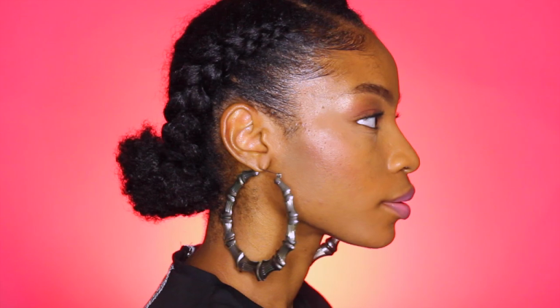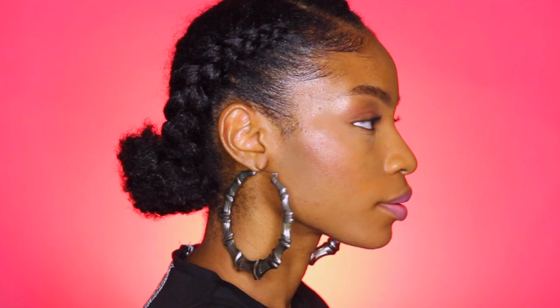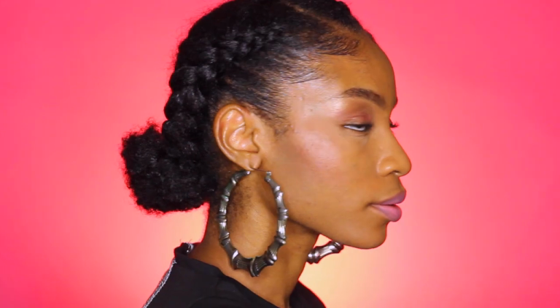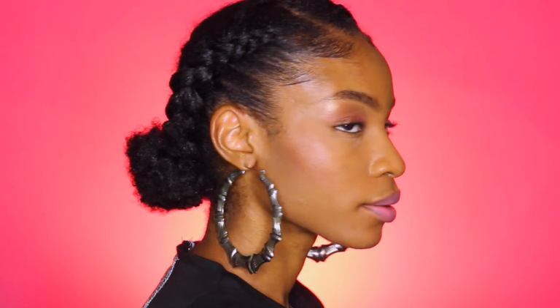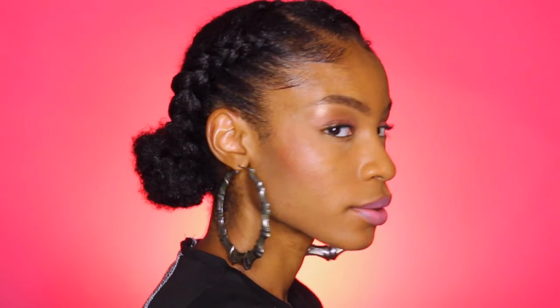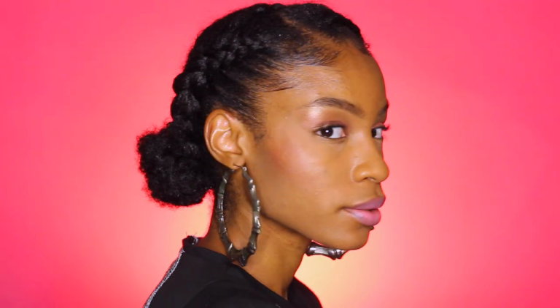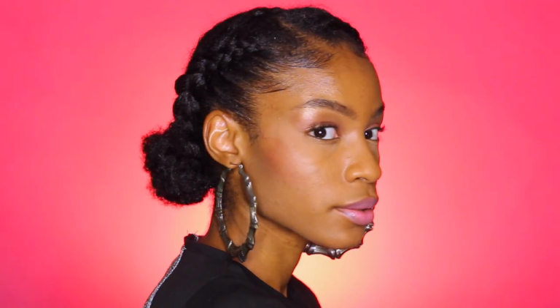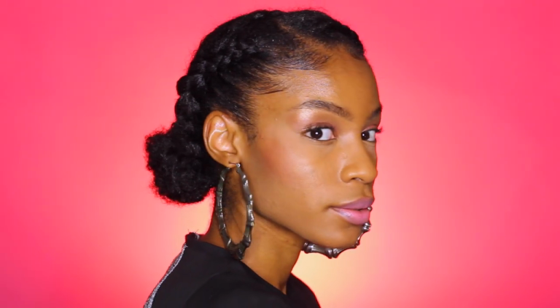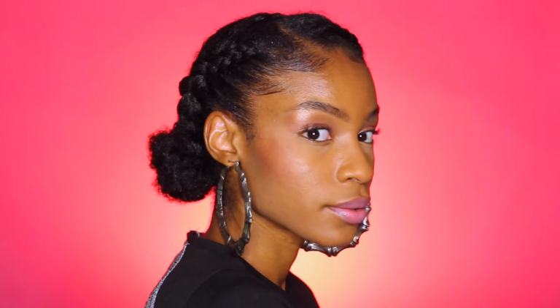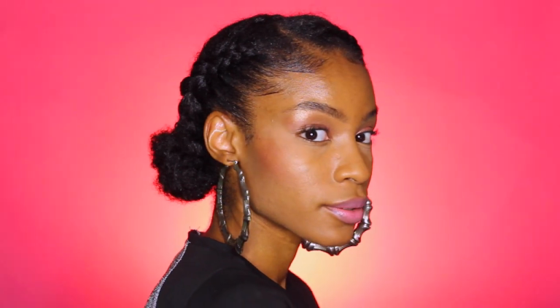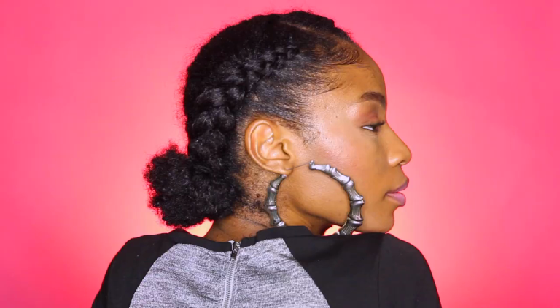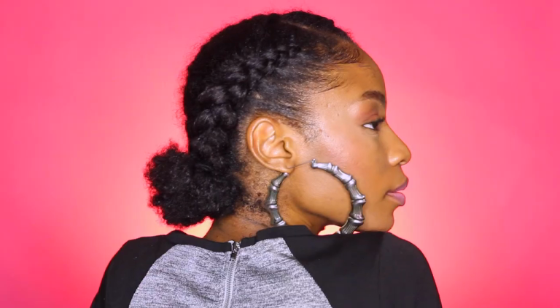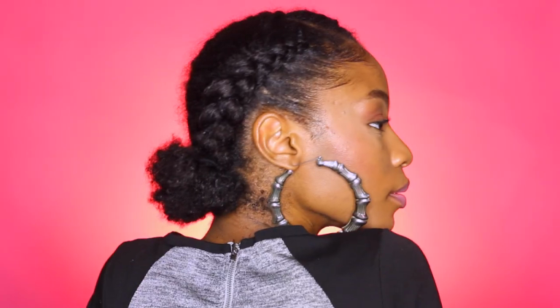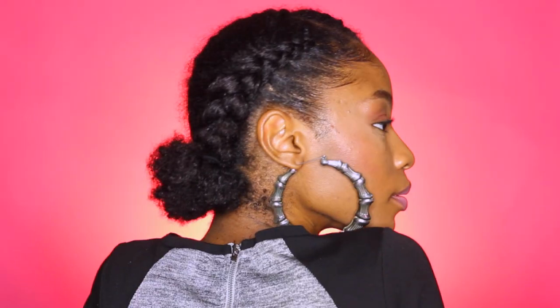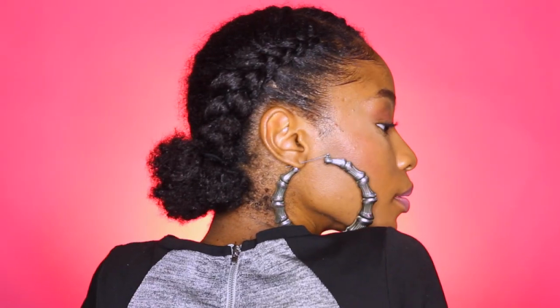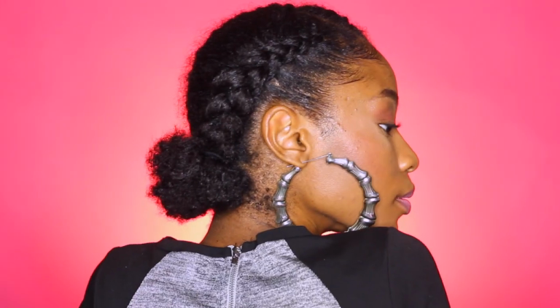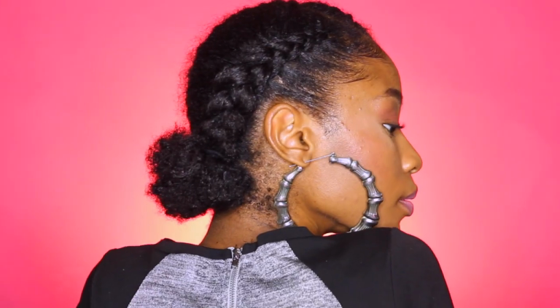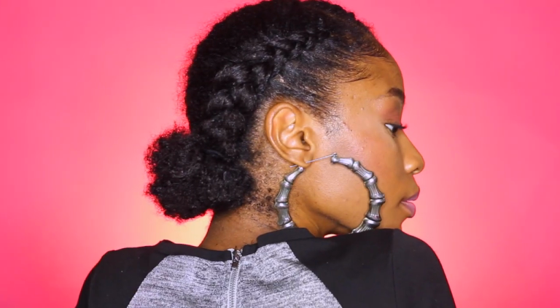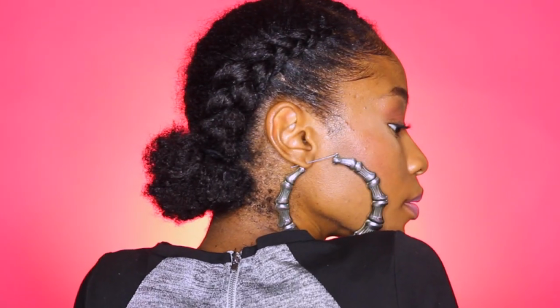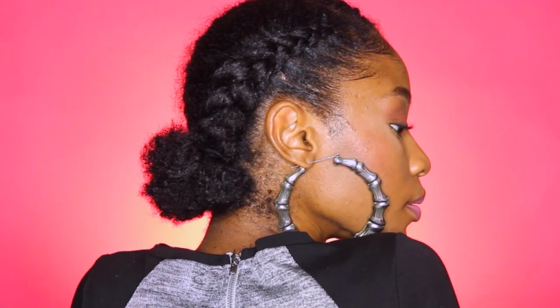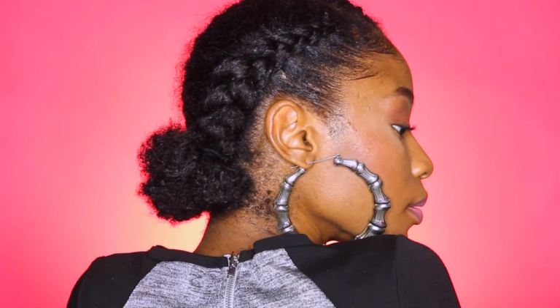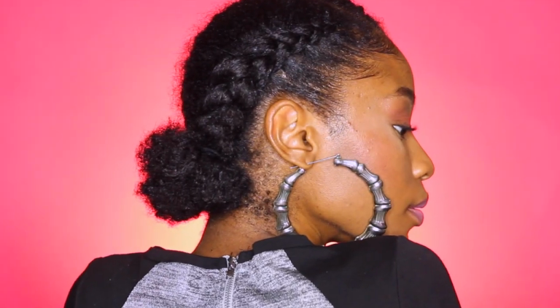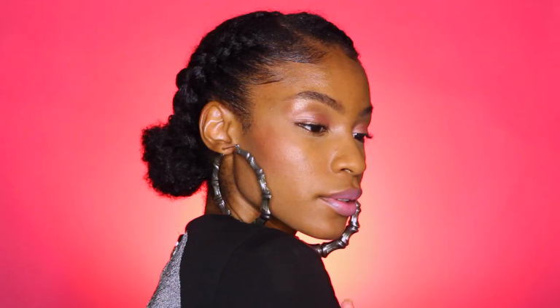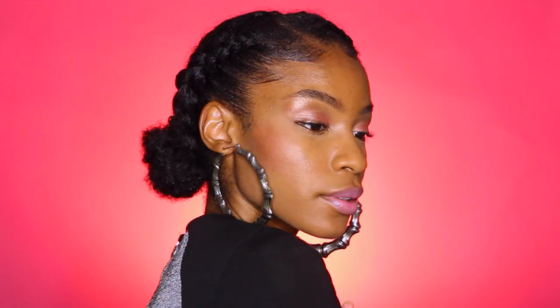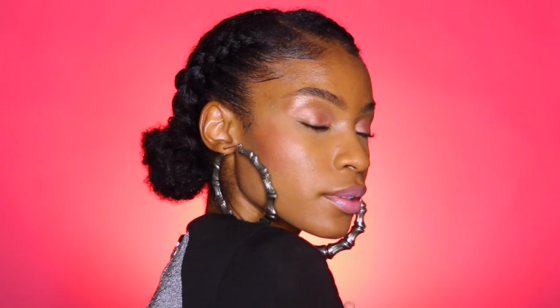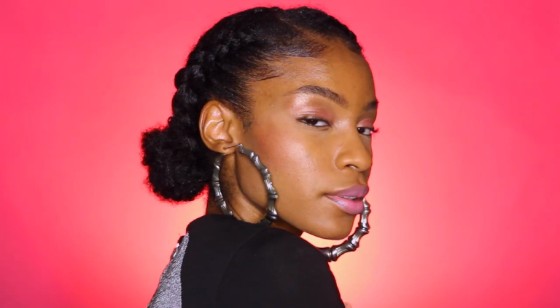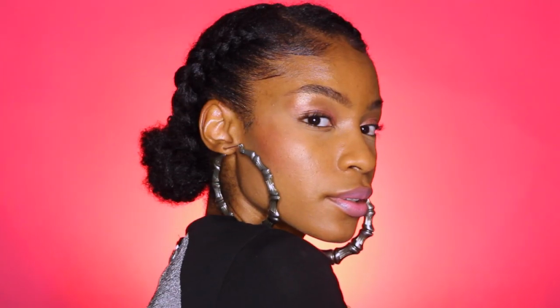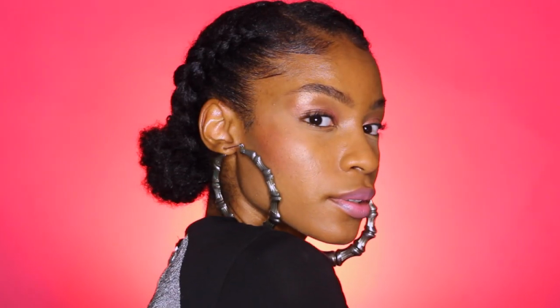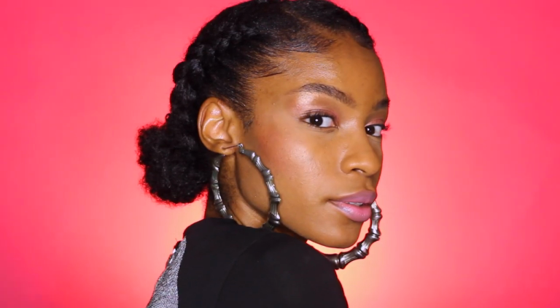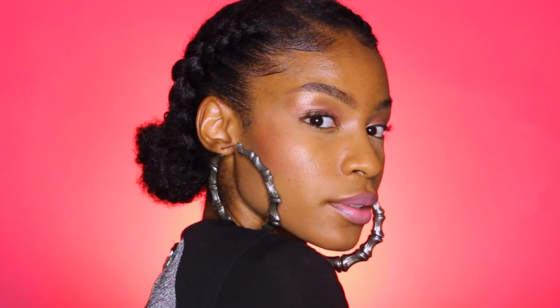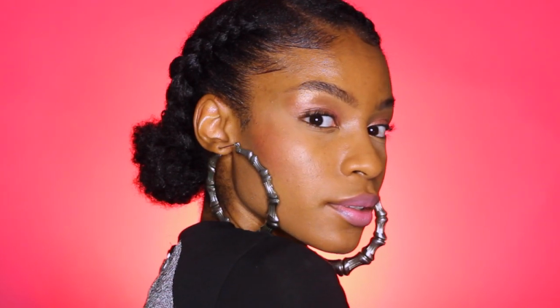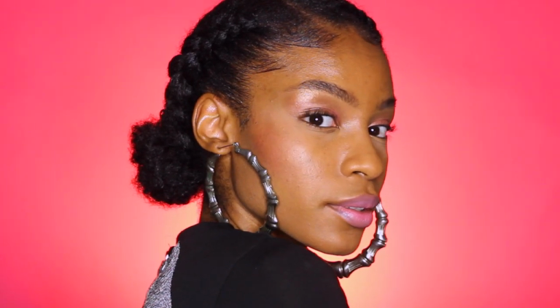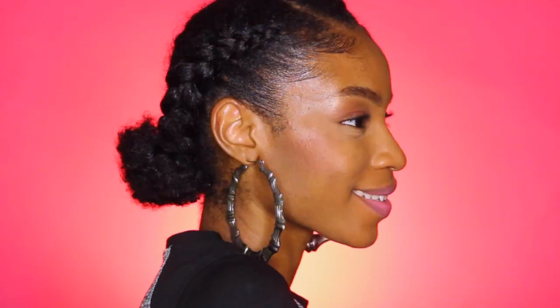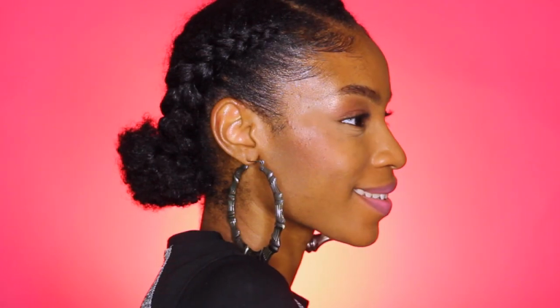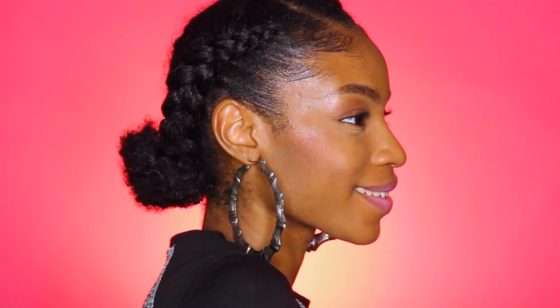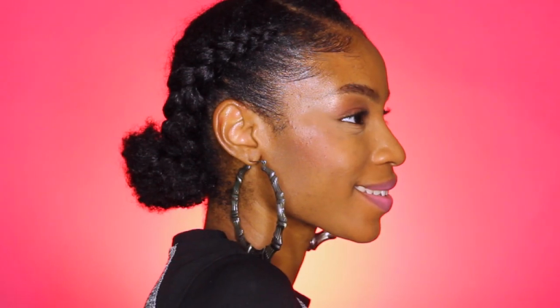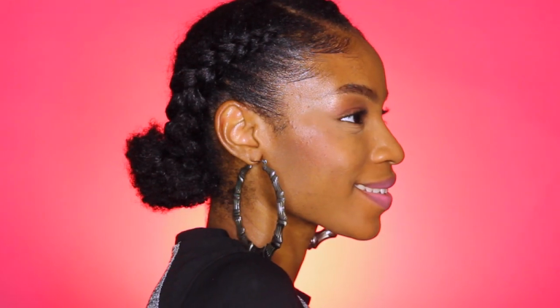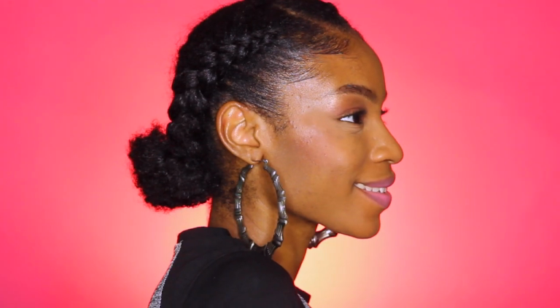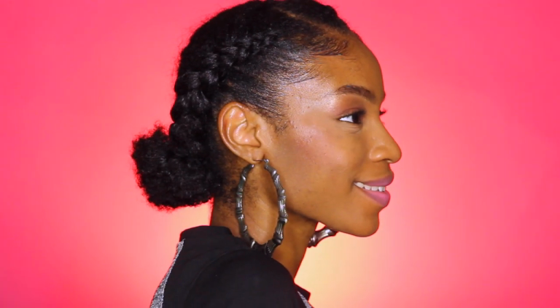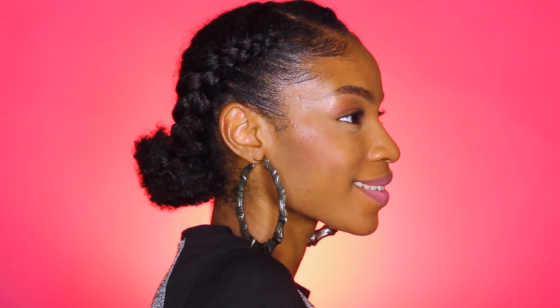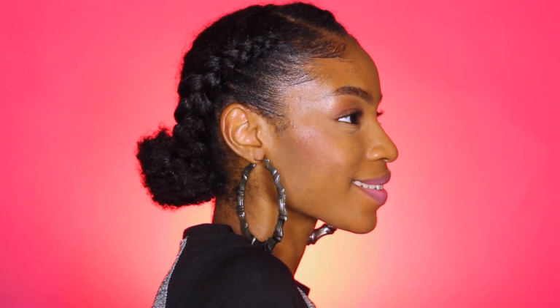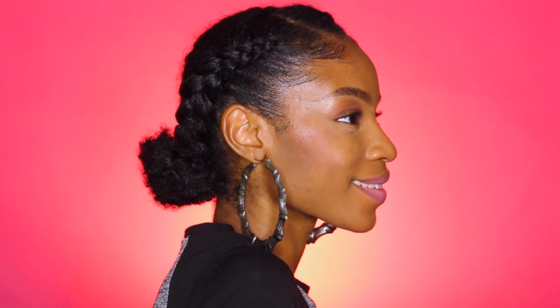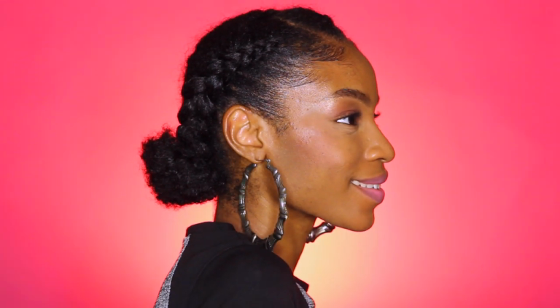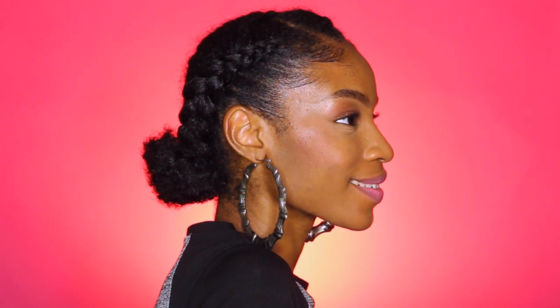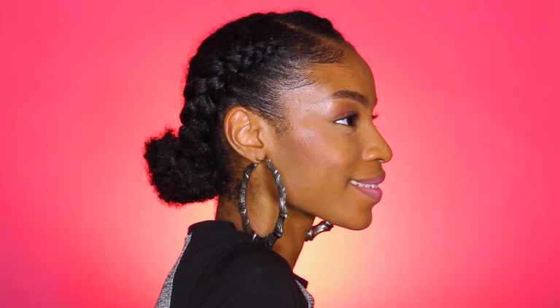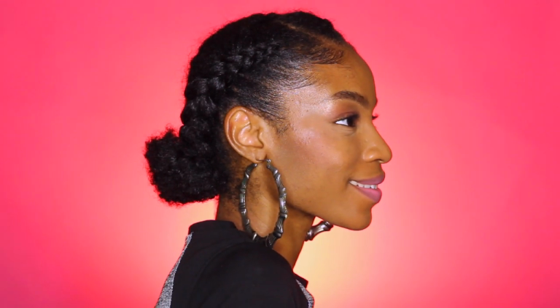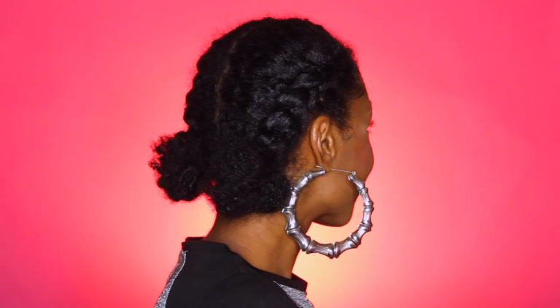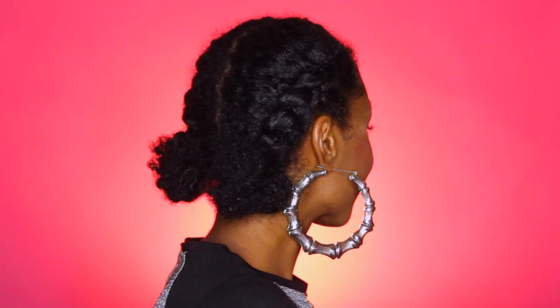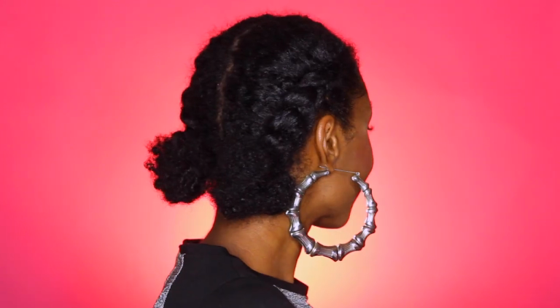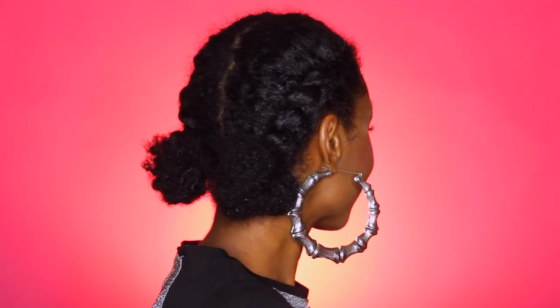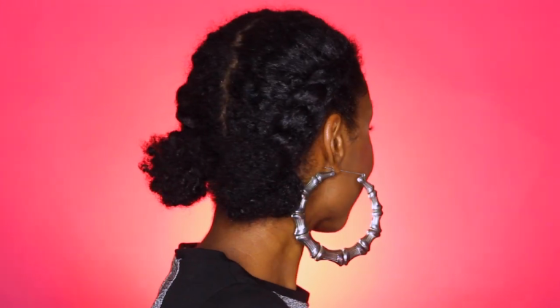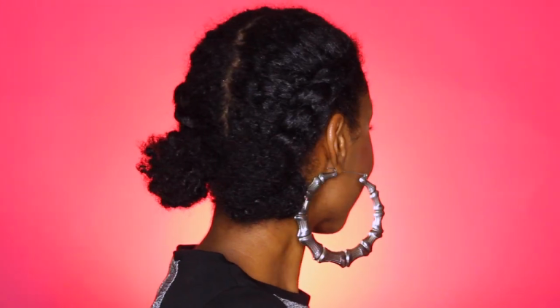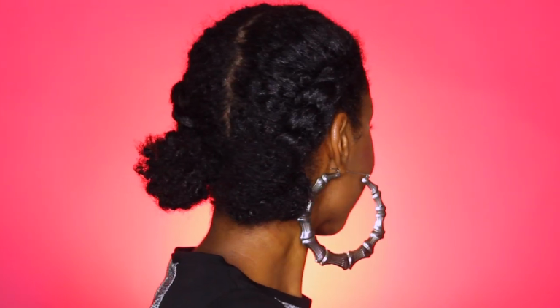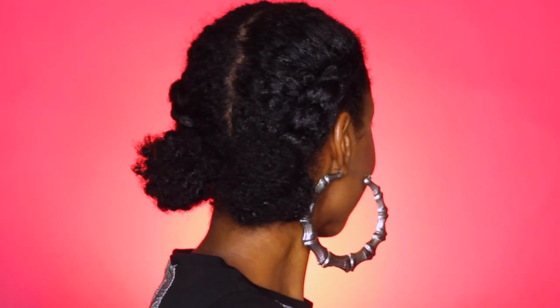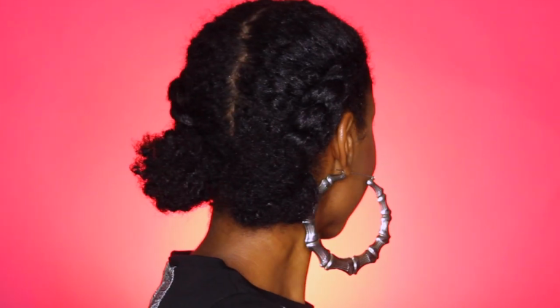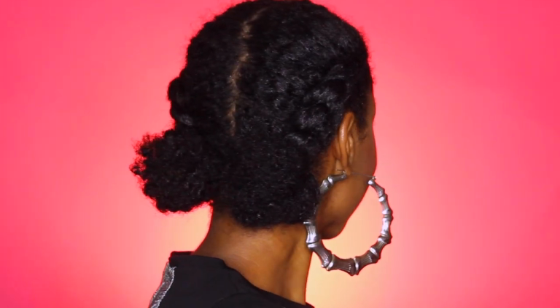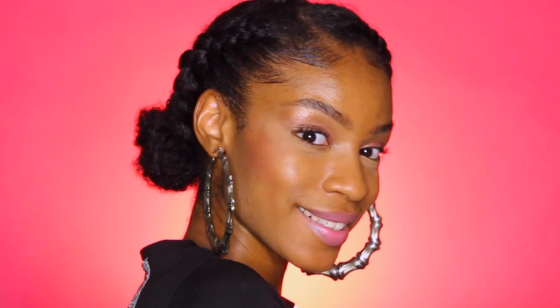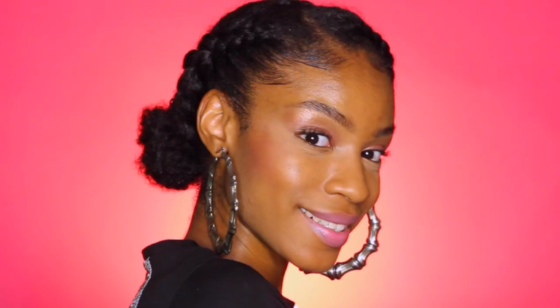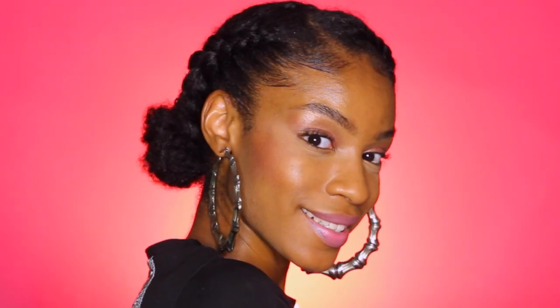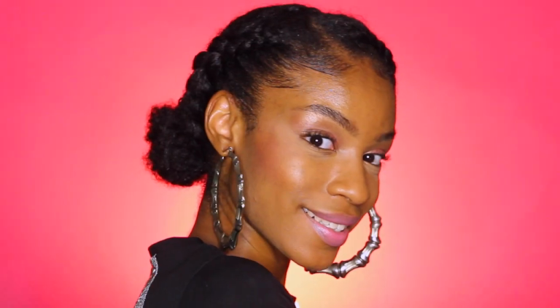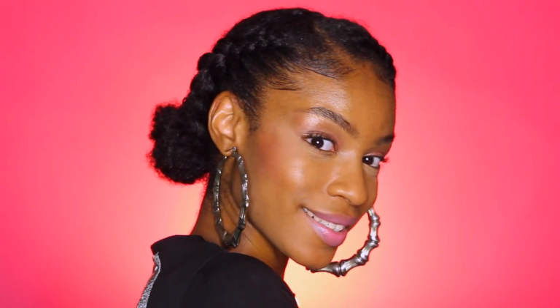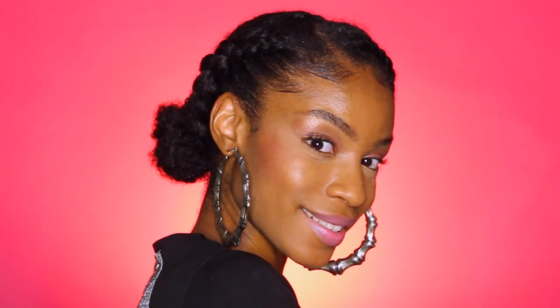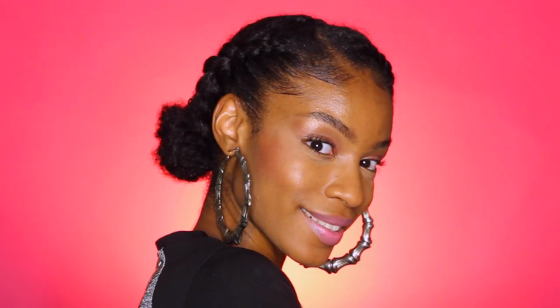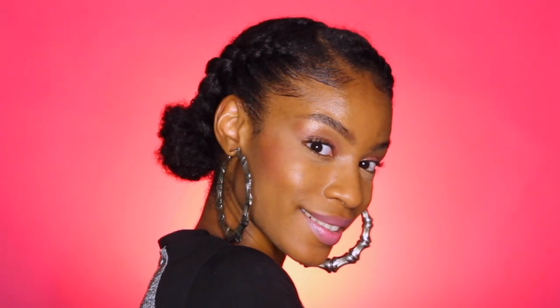Hey curlfriends and welcome back! In today's tutorial, I'm going to show you guys how to create these cornrows into double buns natural hair protective style.